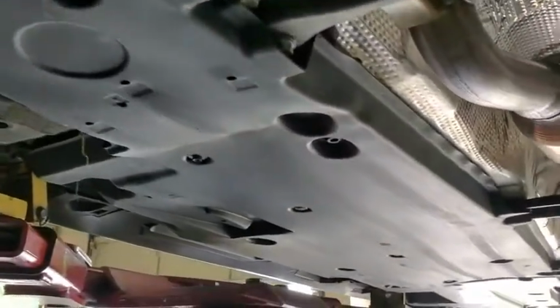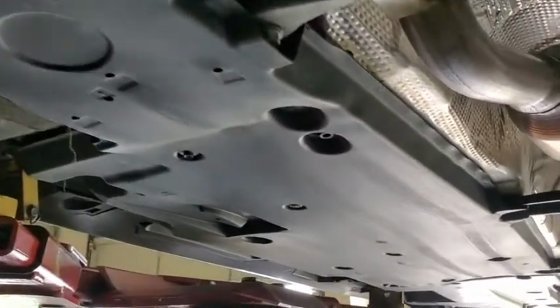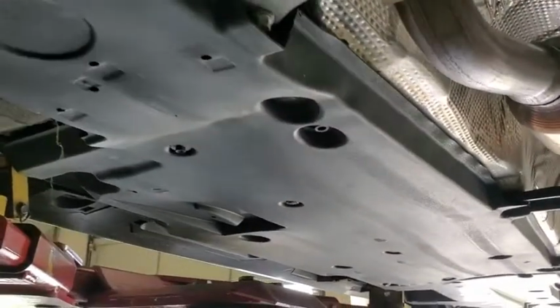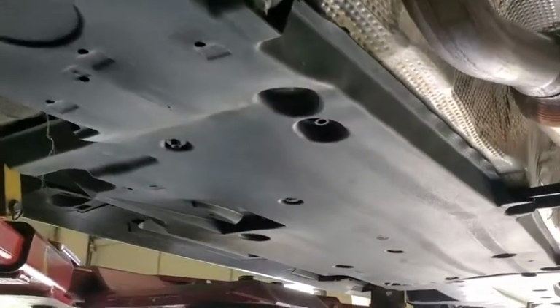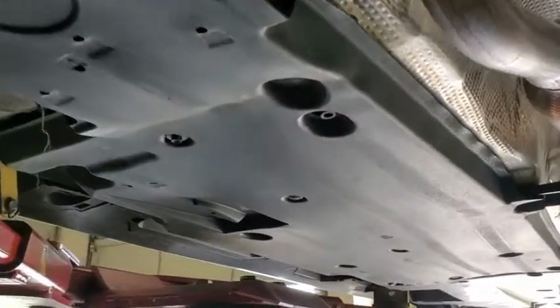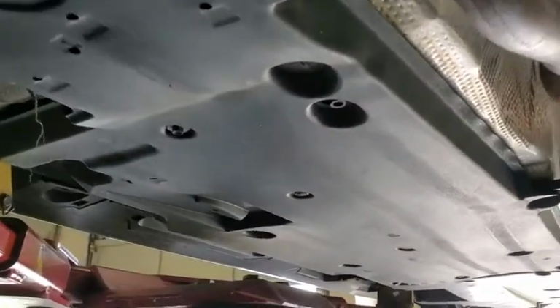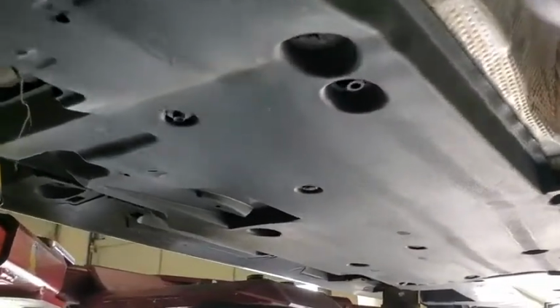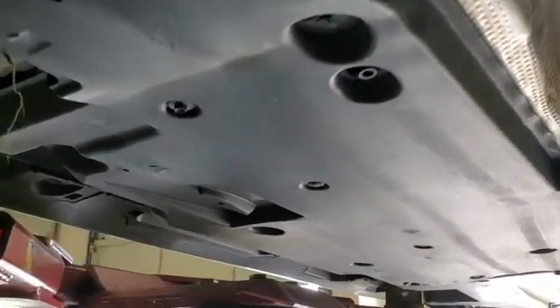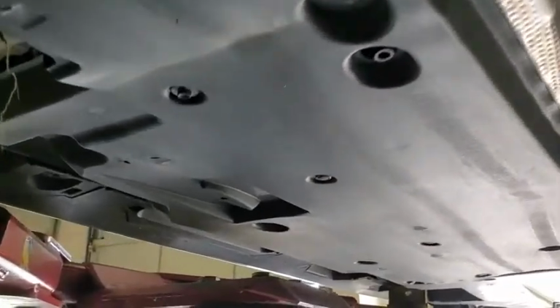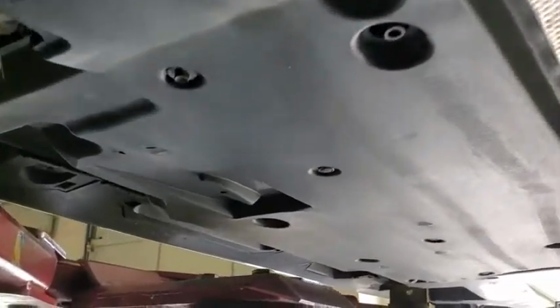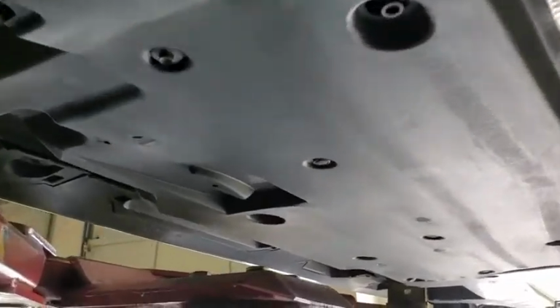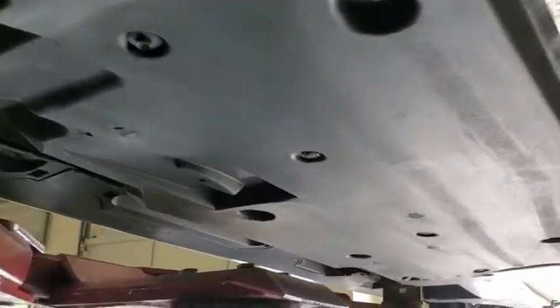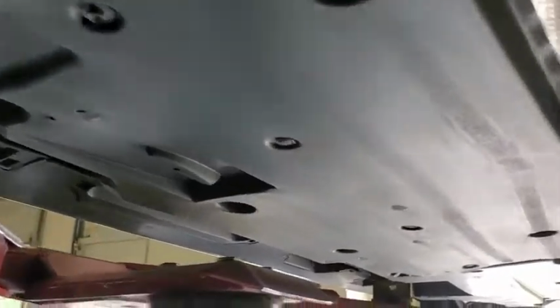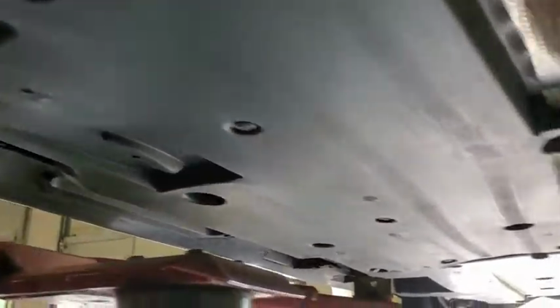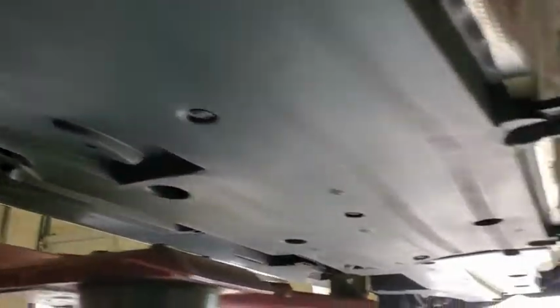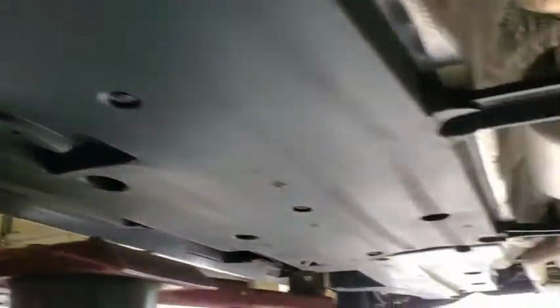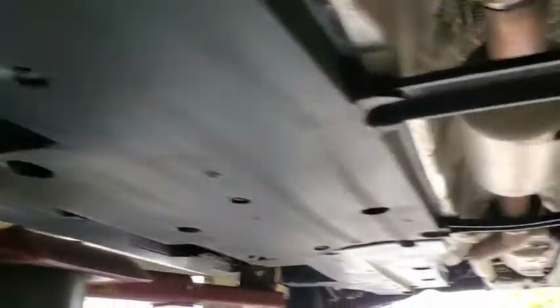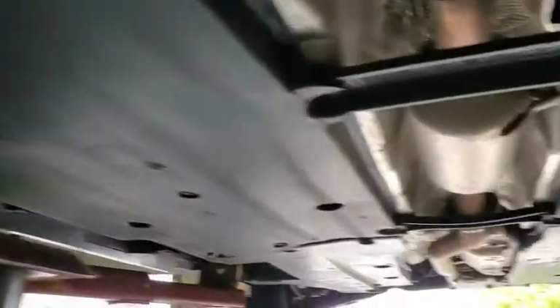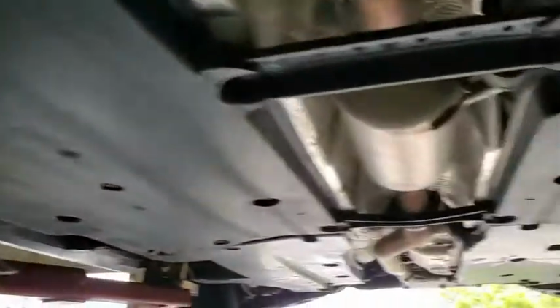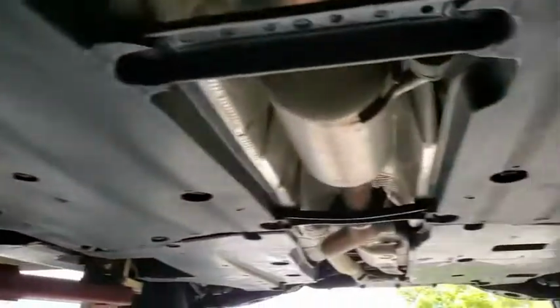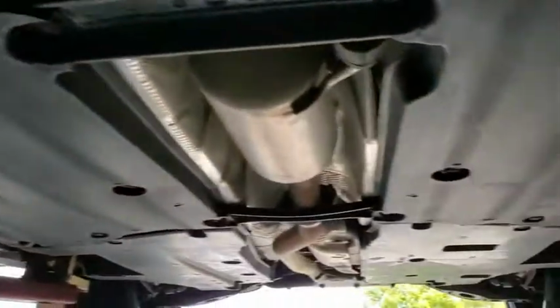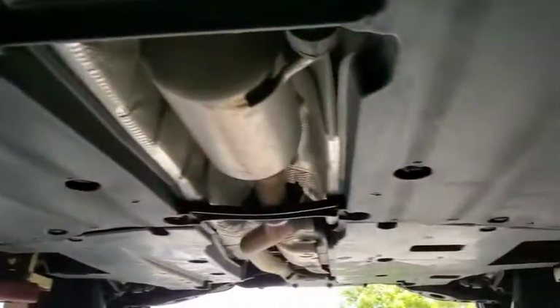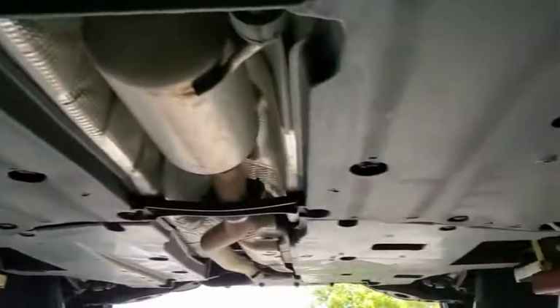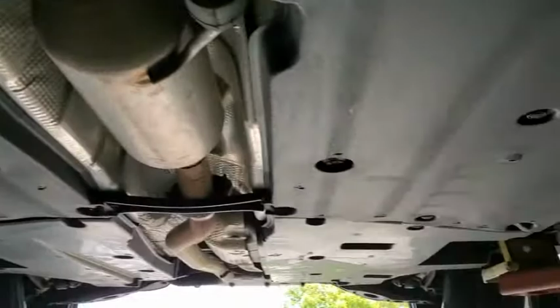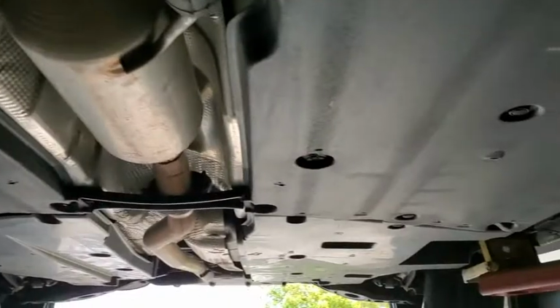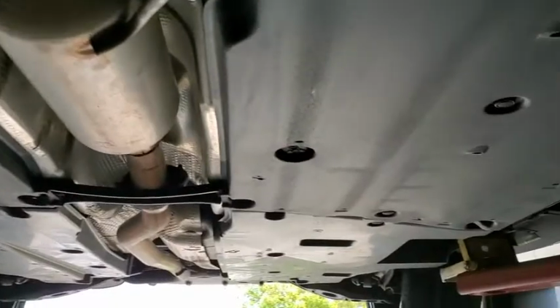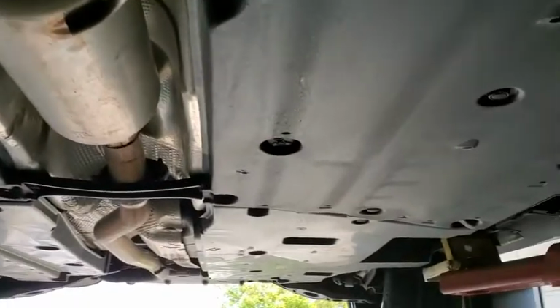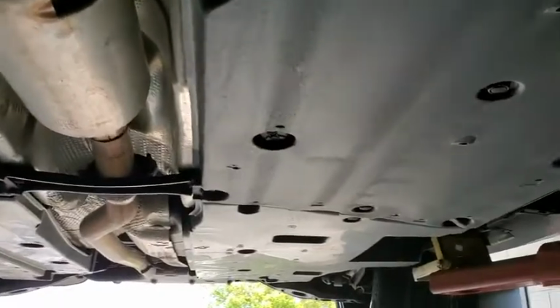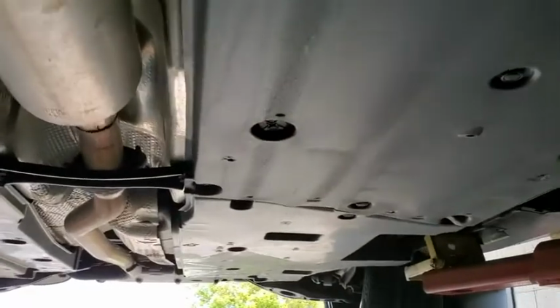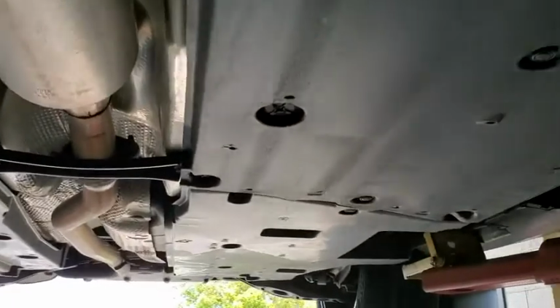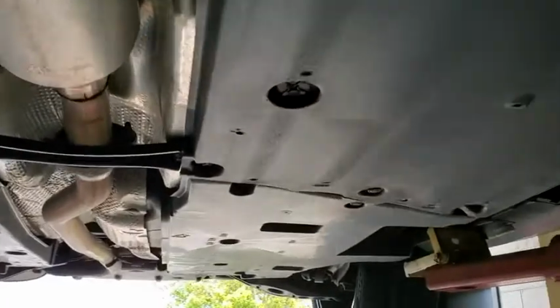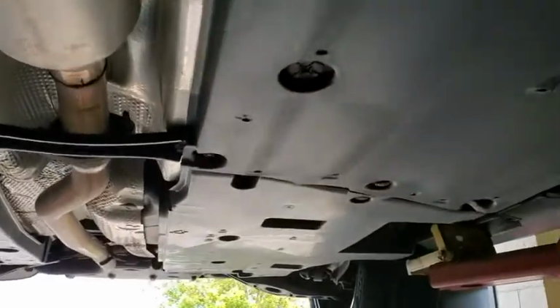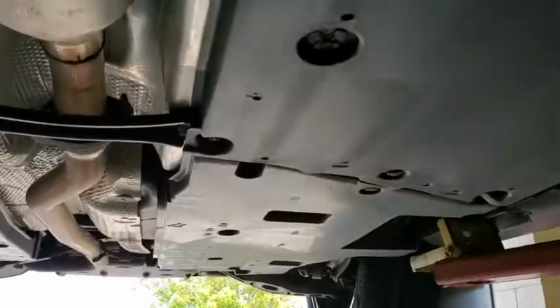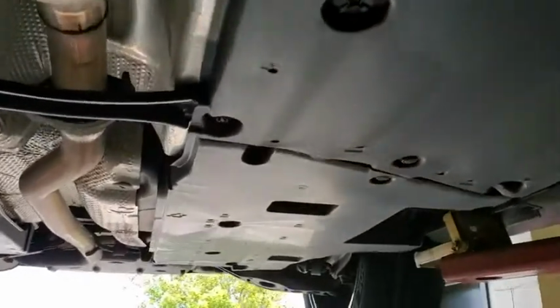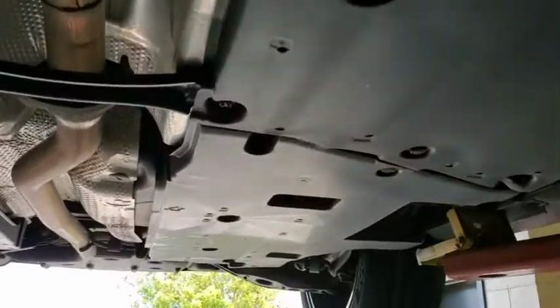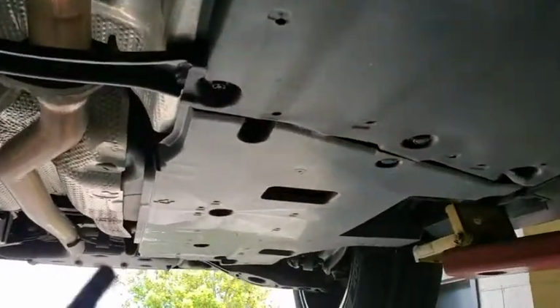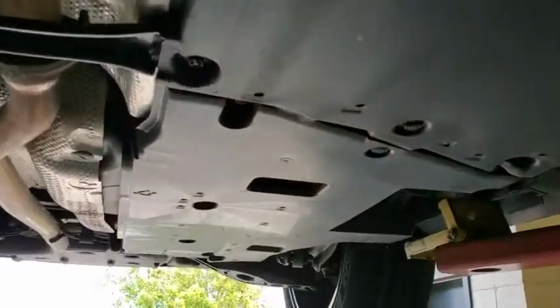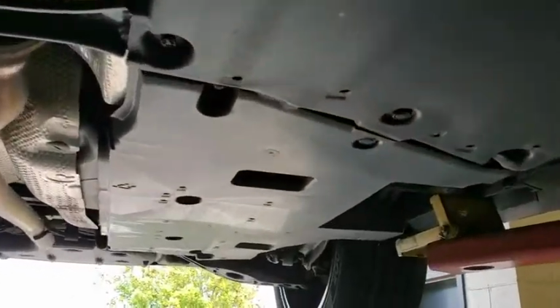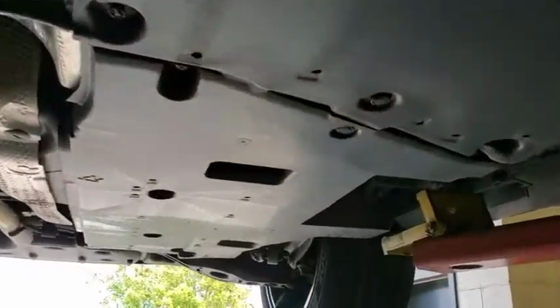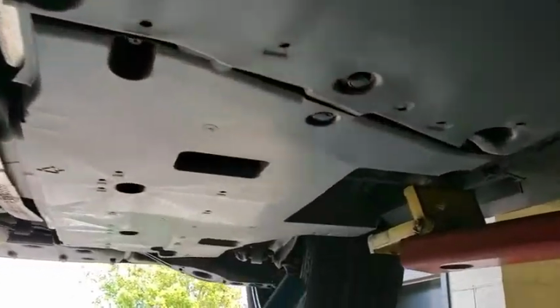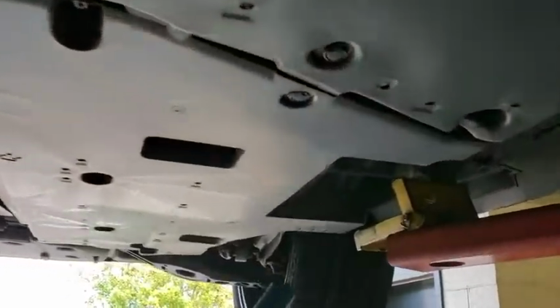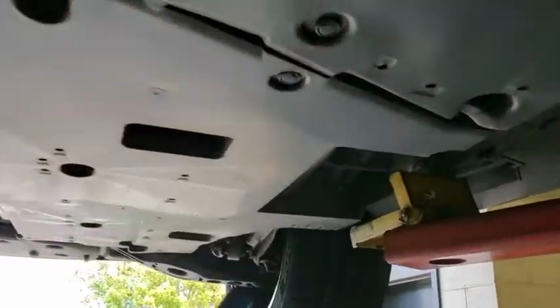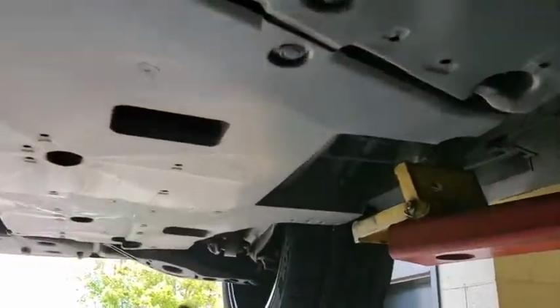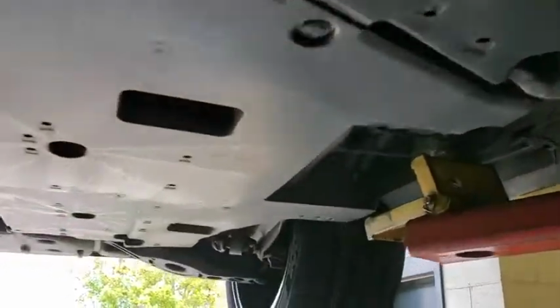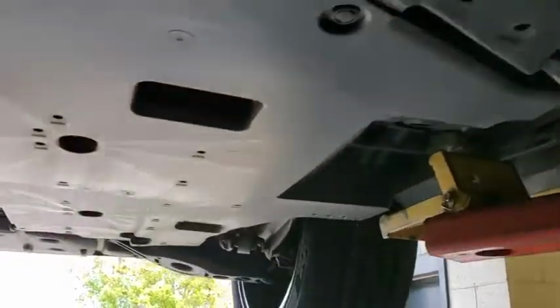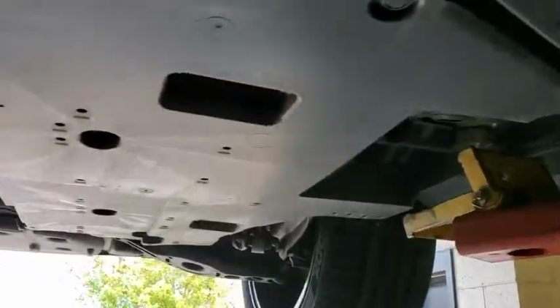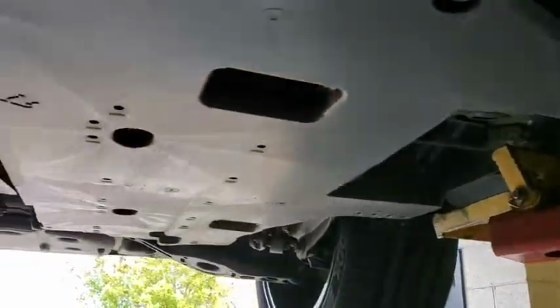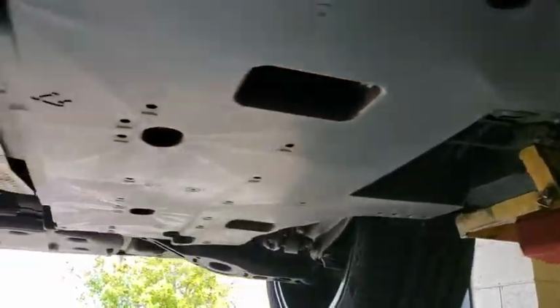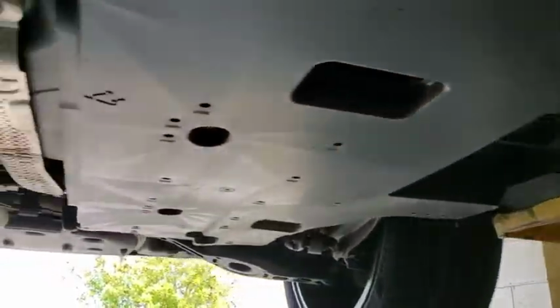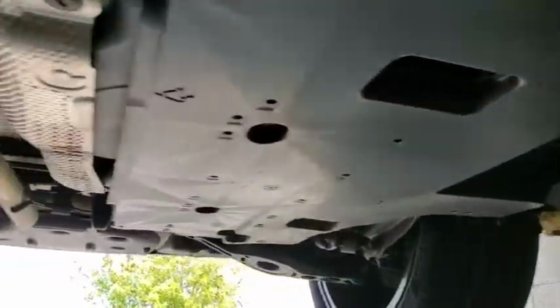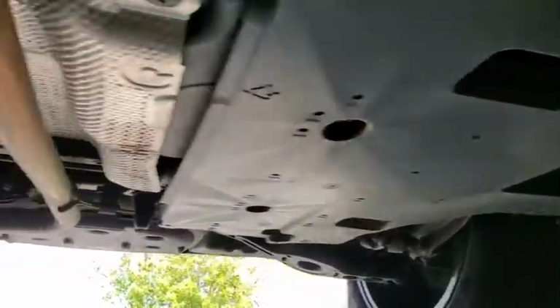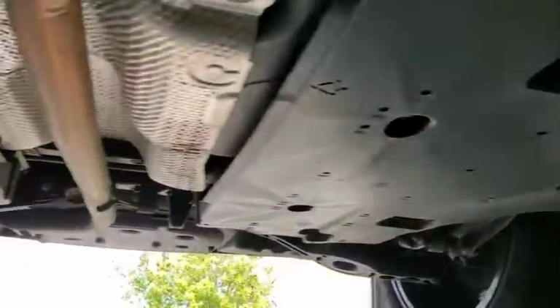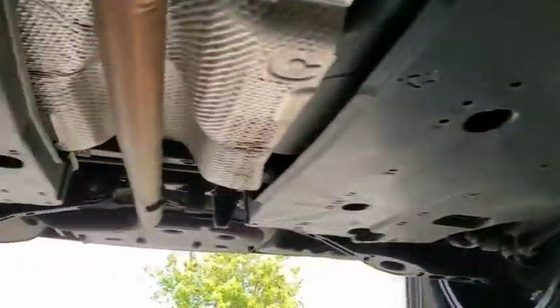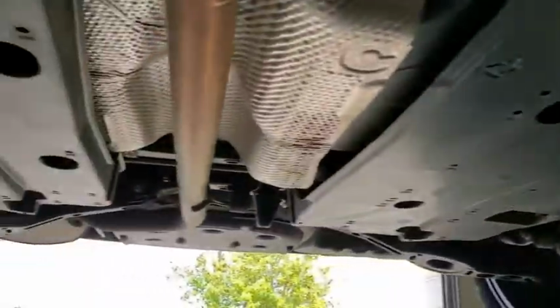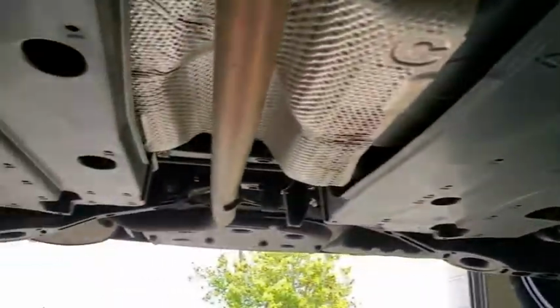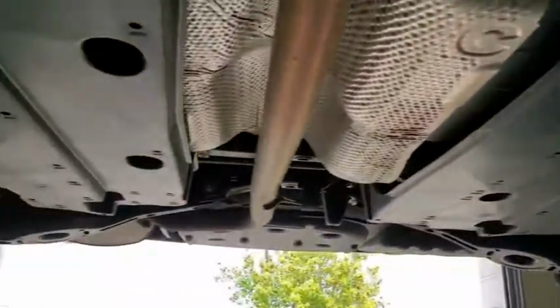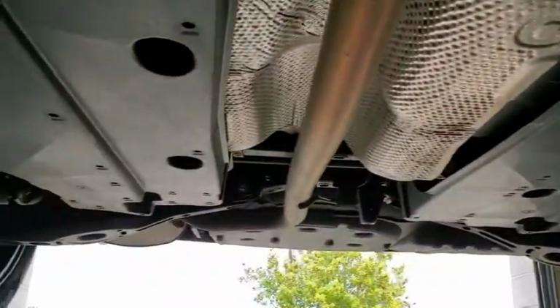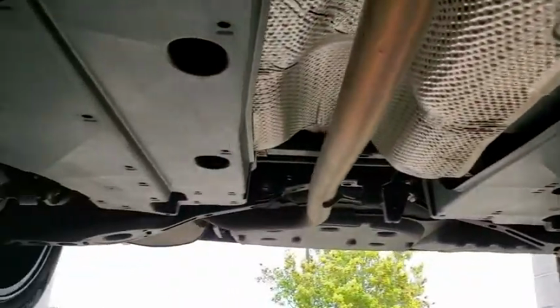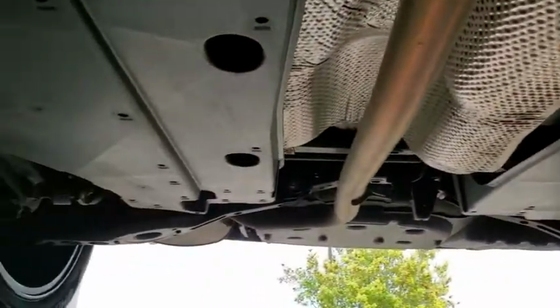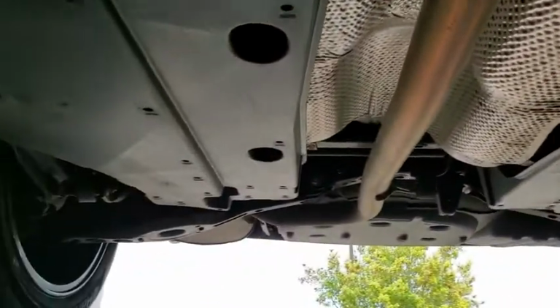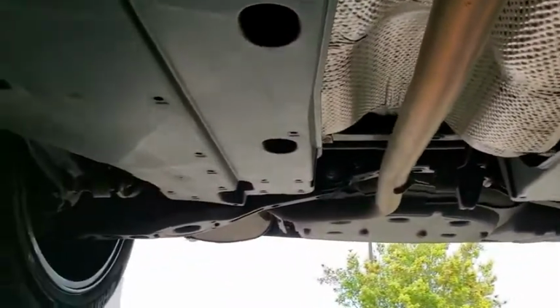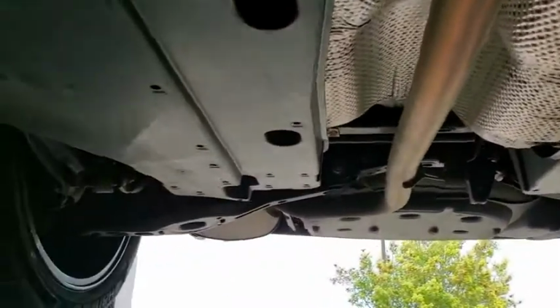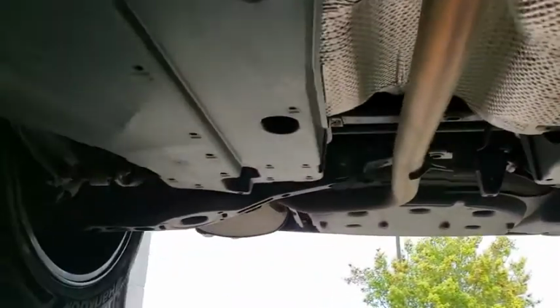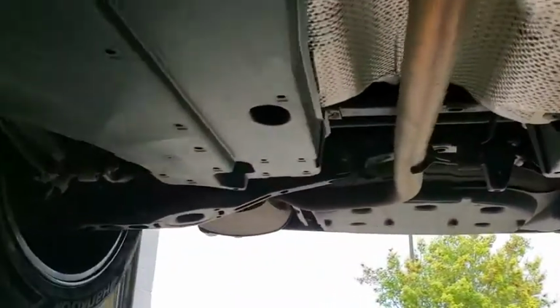No transmission or oil leaks. As you can see, the frame is rust and corrosion free.